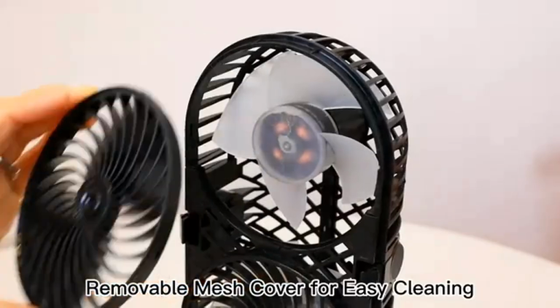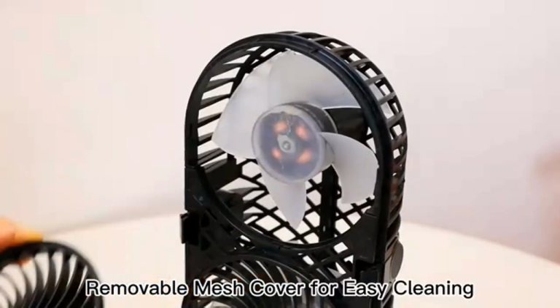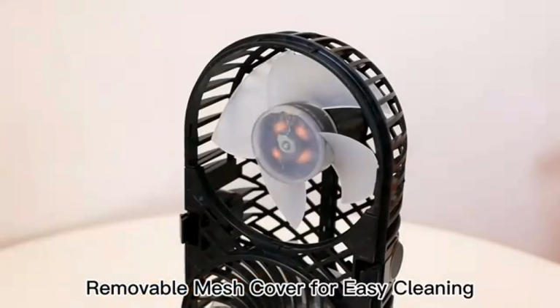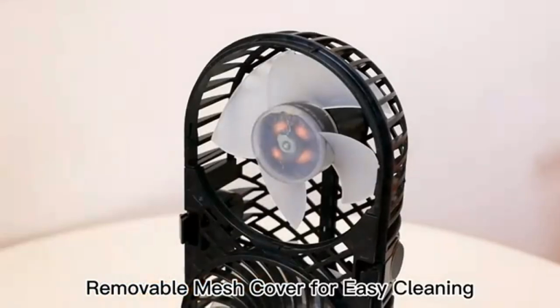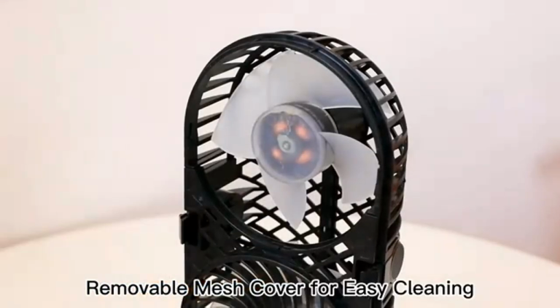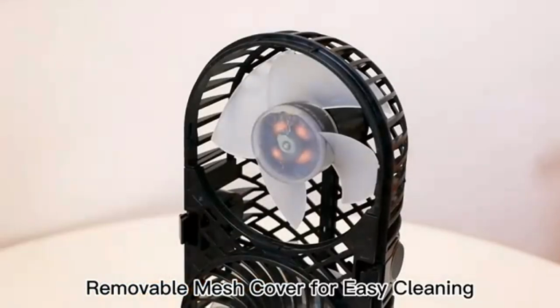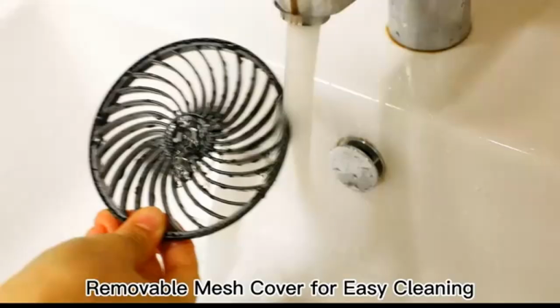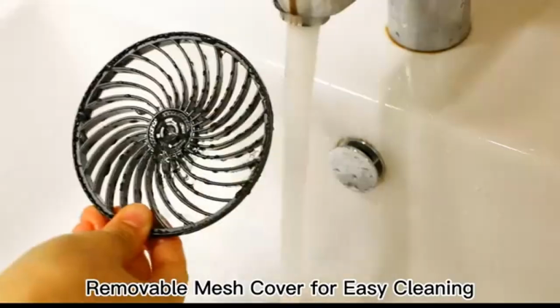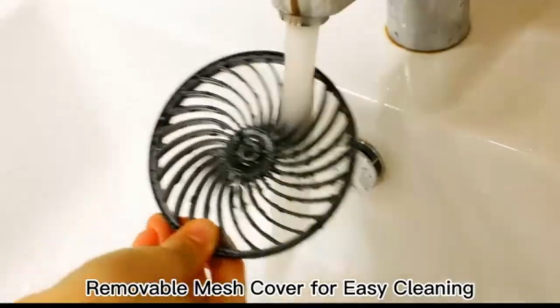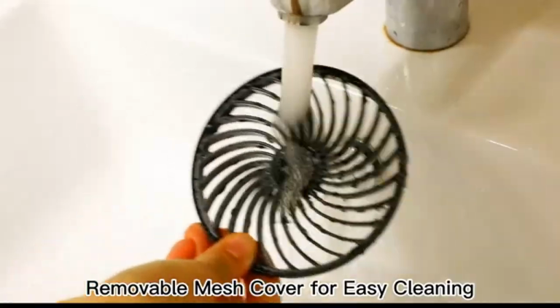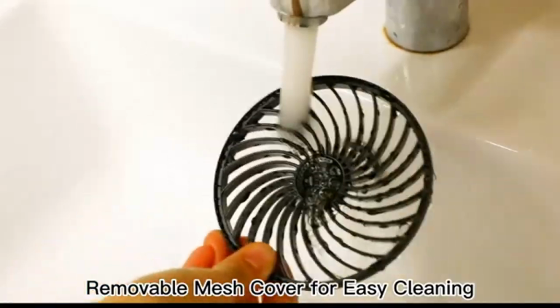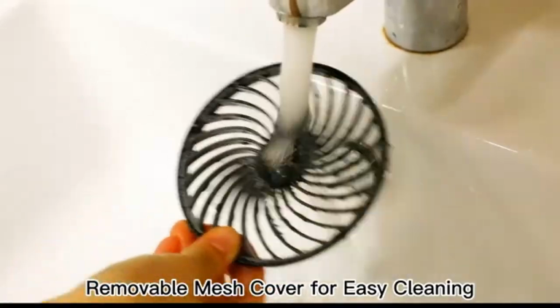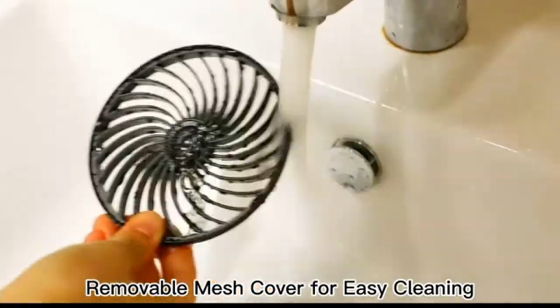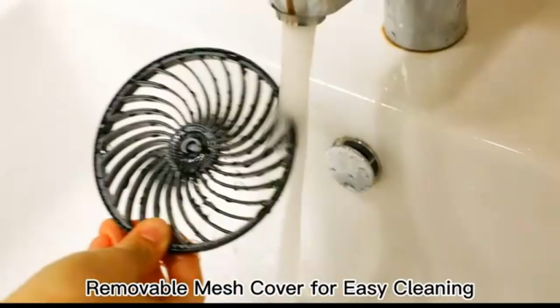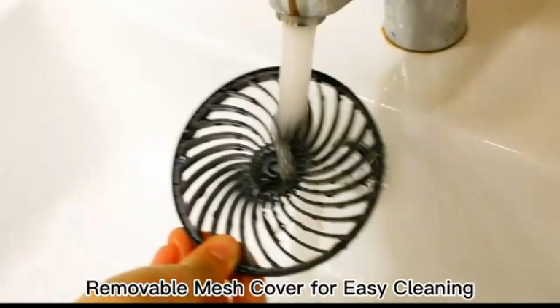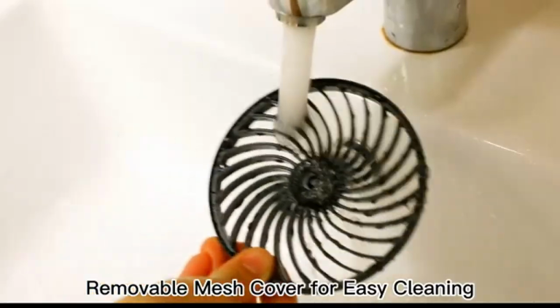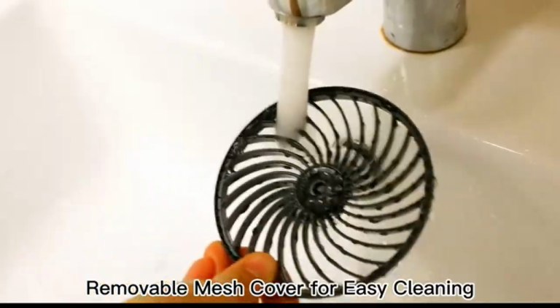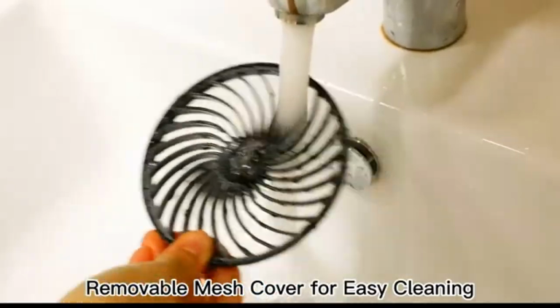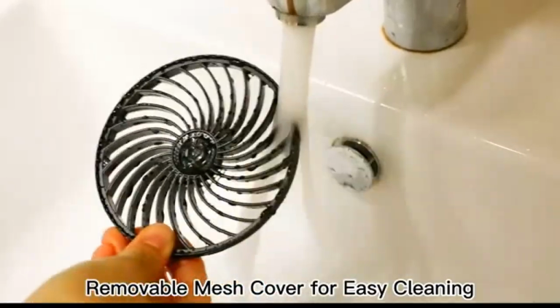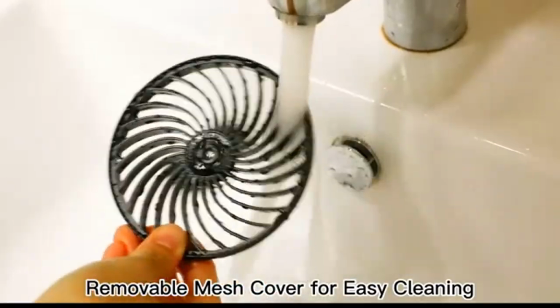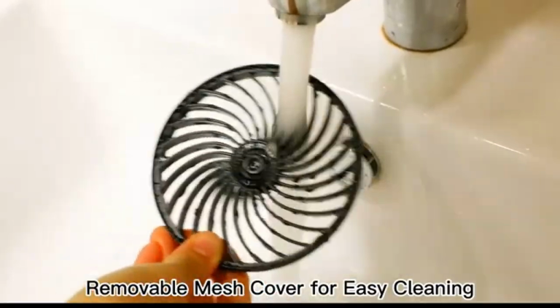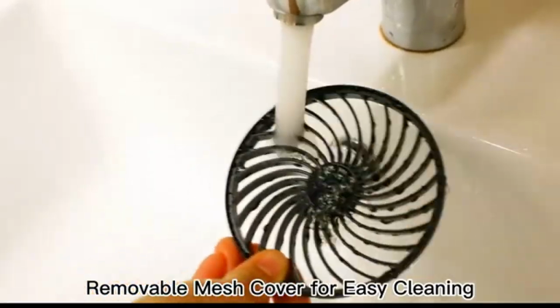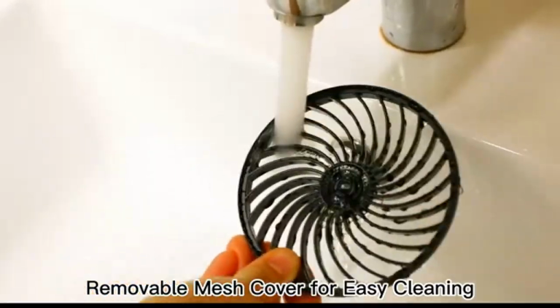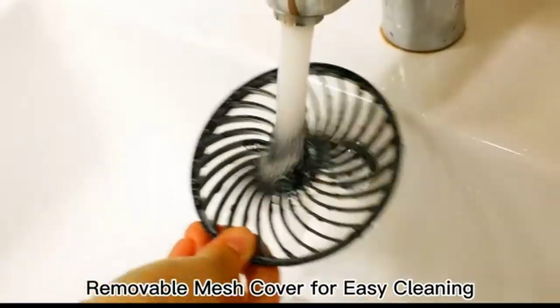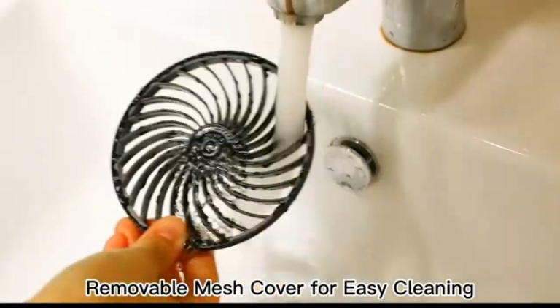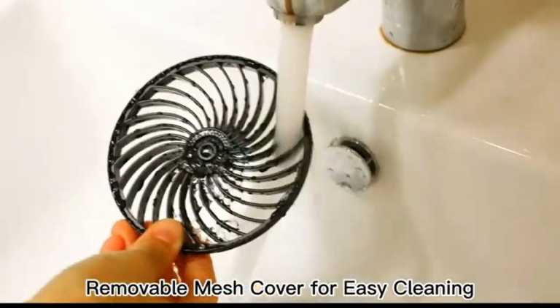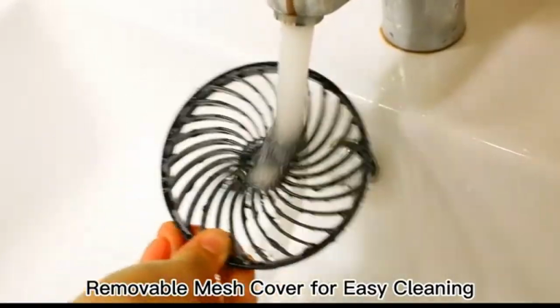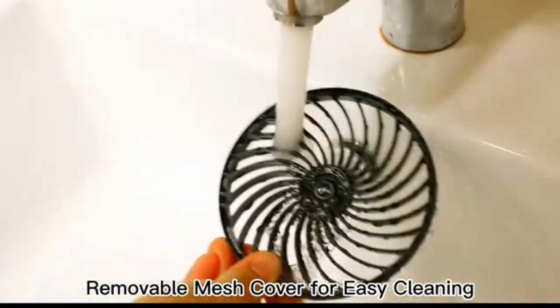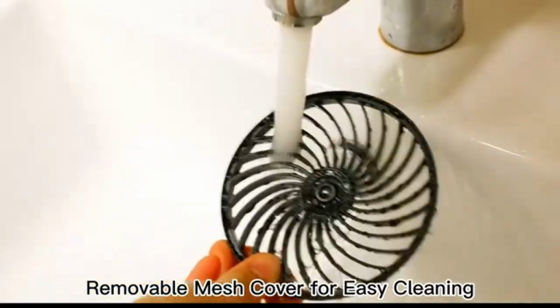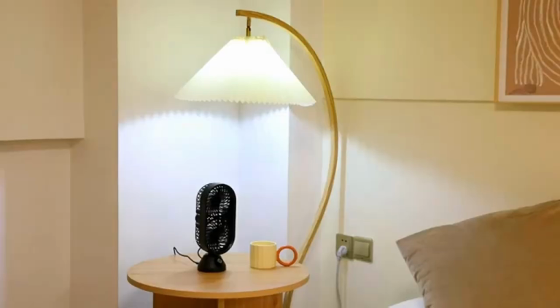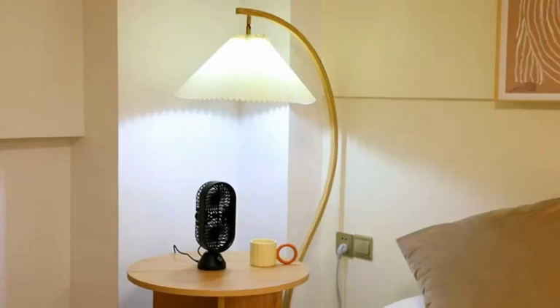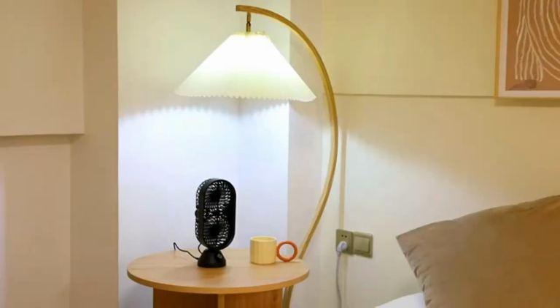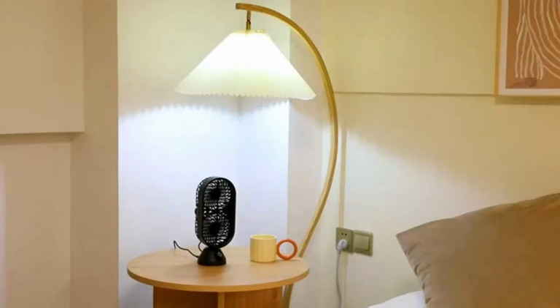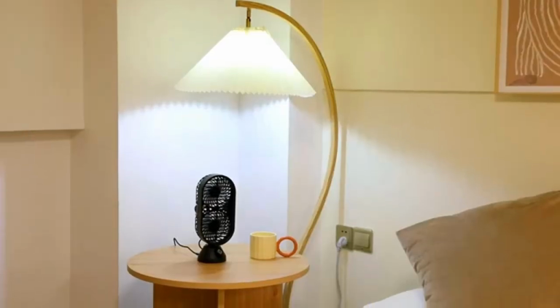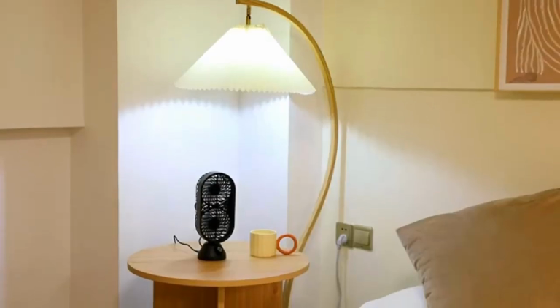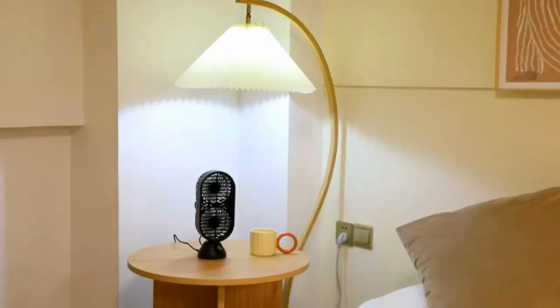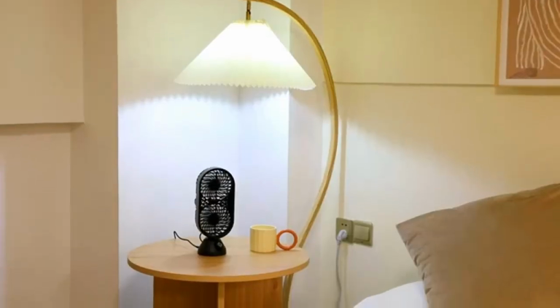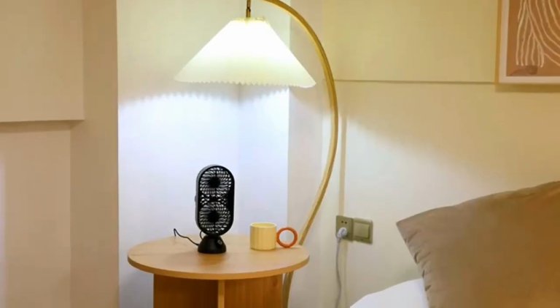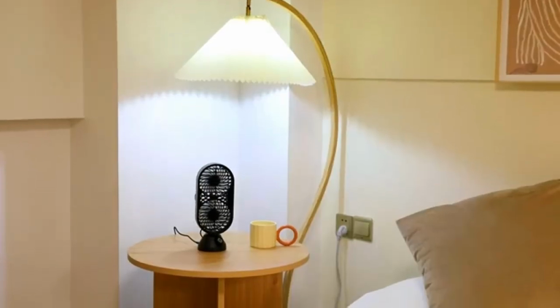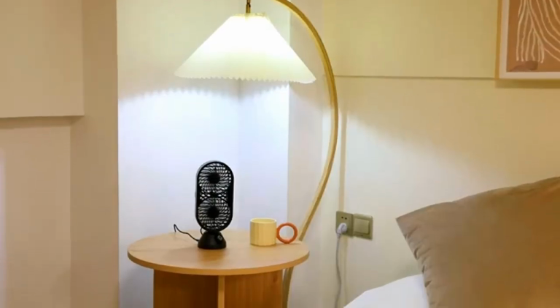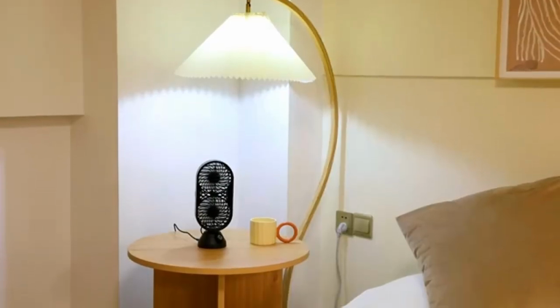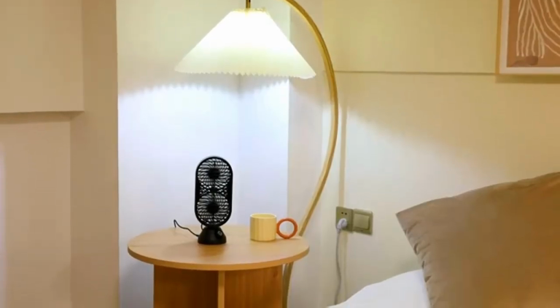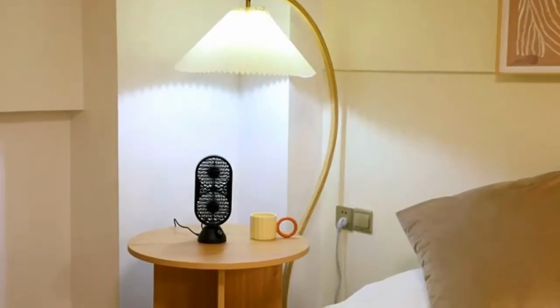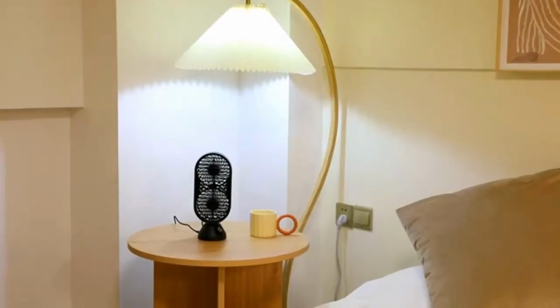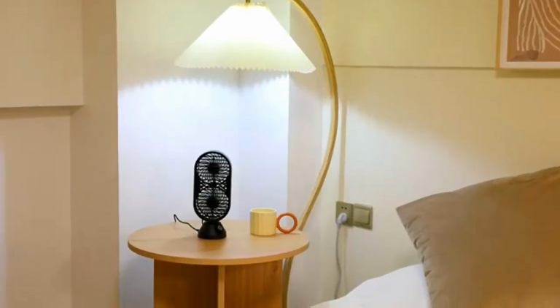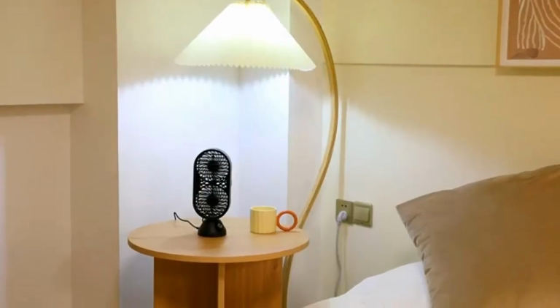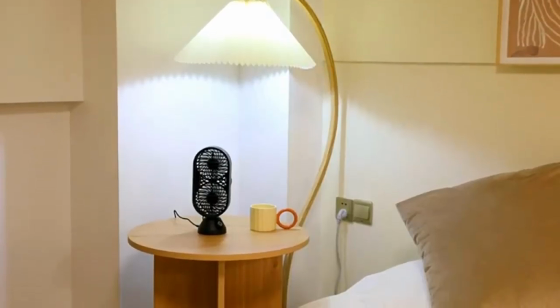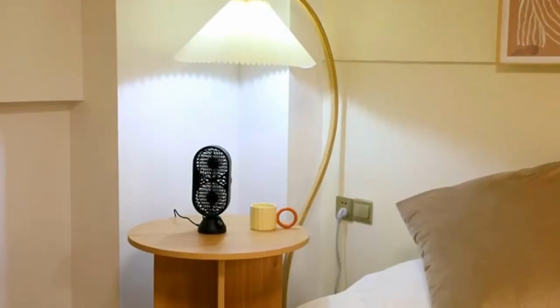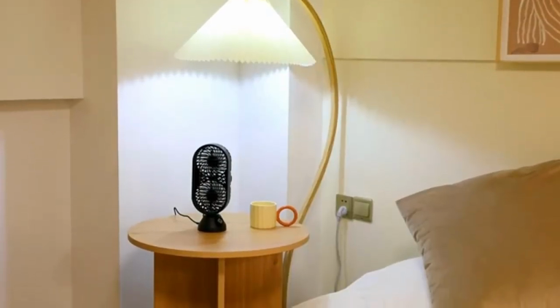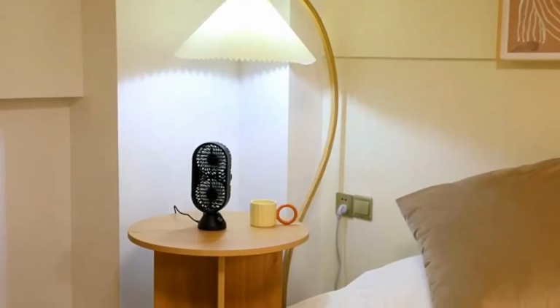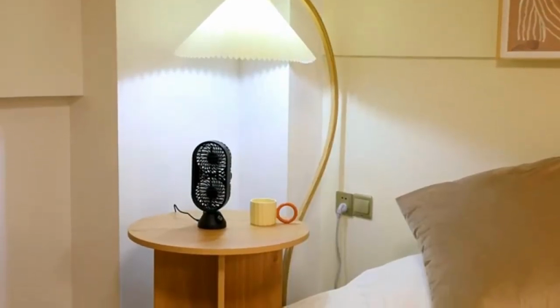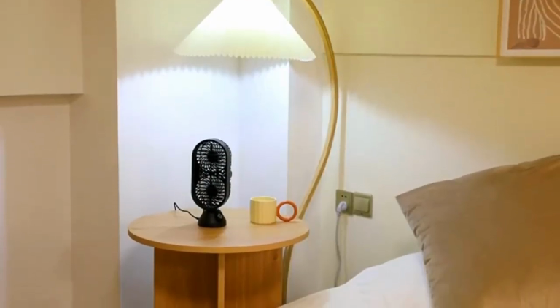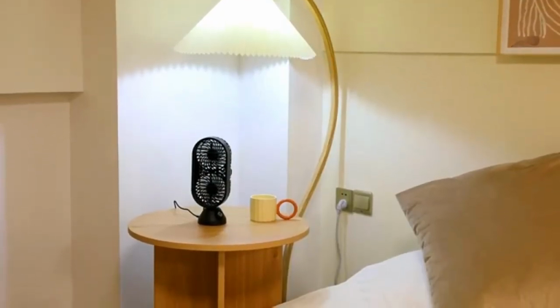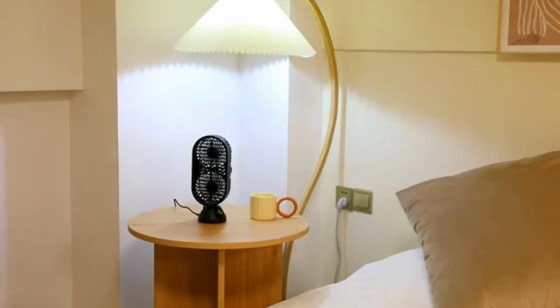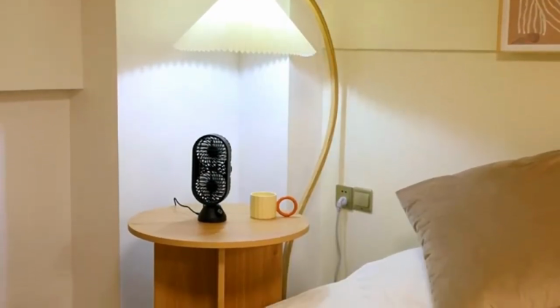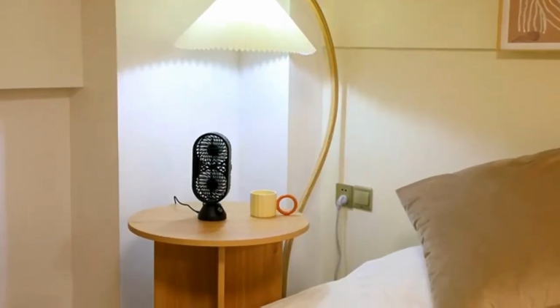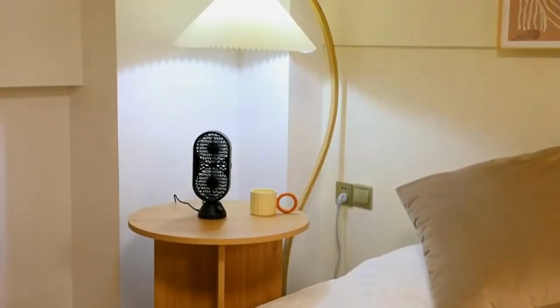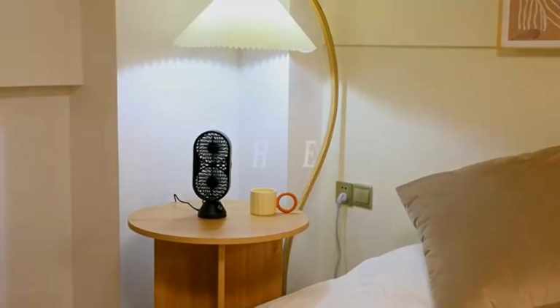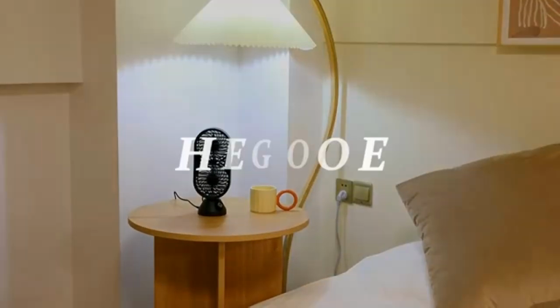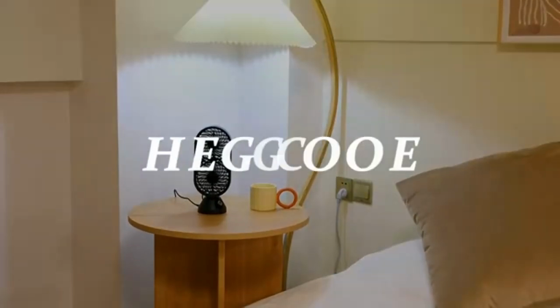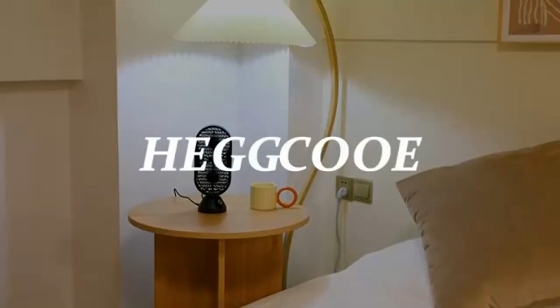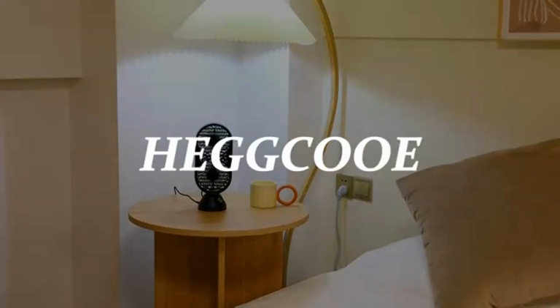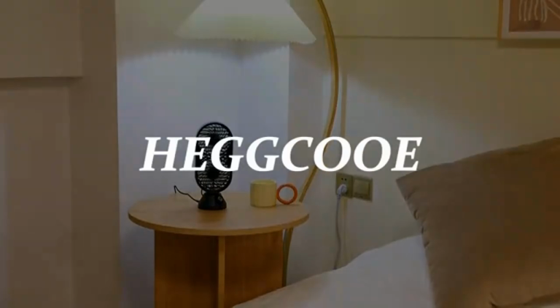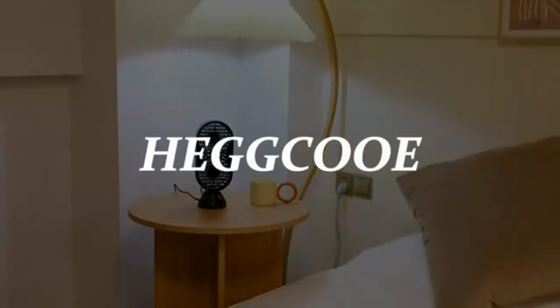Optimum performance: deep-pitched blades paired with an inlet guide cone, enclosed air duct, and spiral grill help move air up to 60 feet.